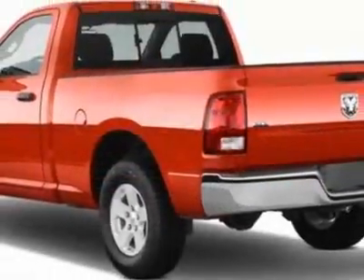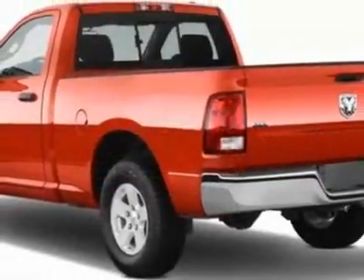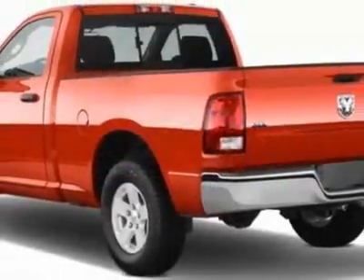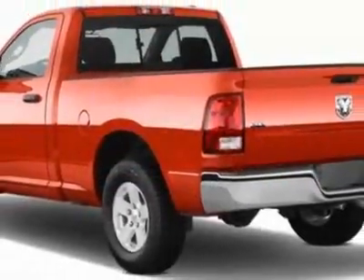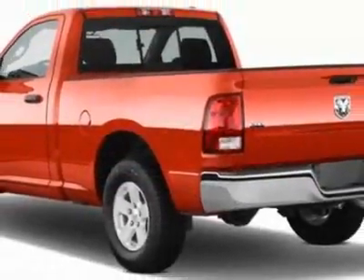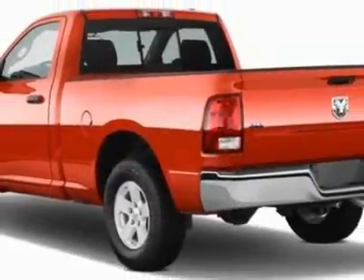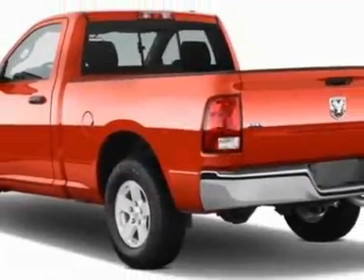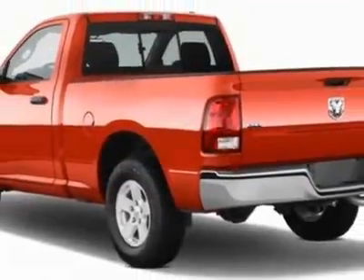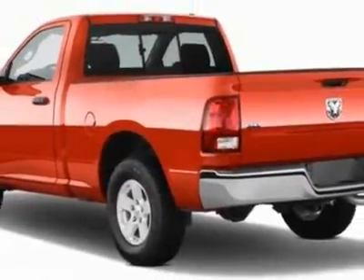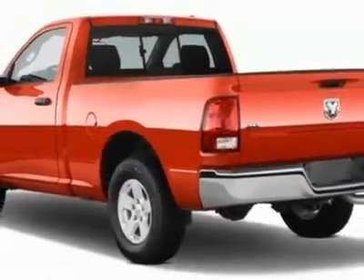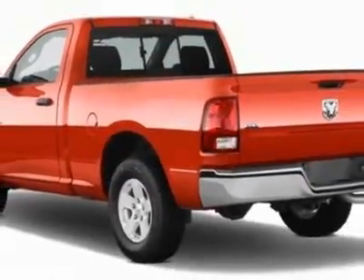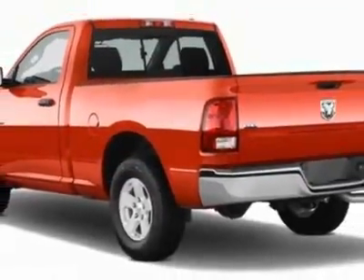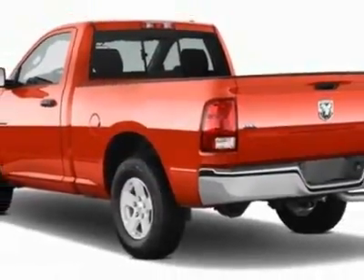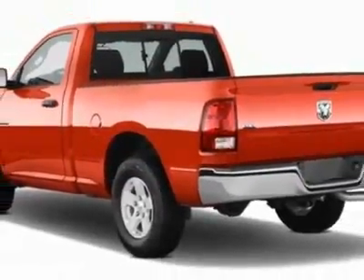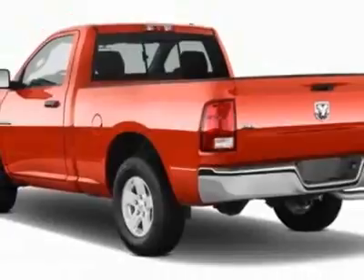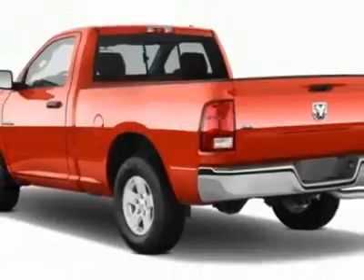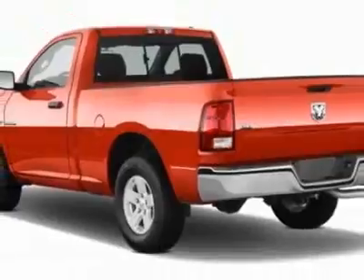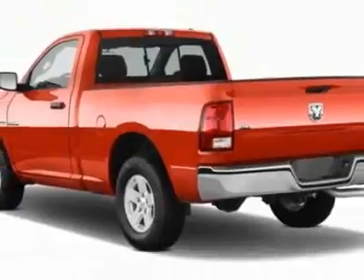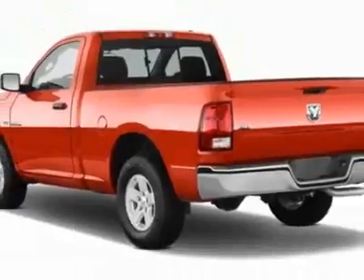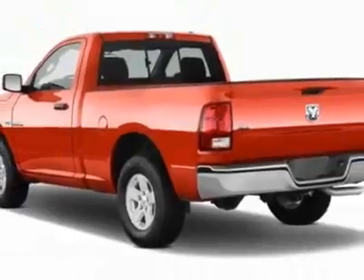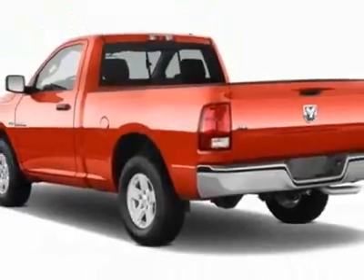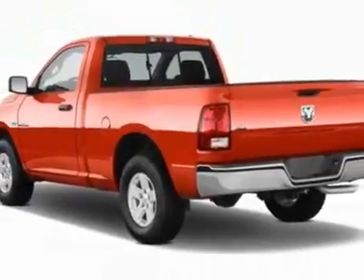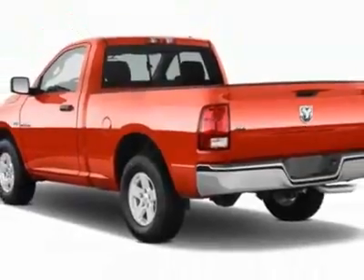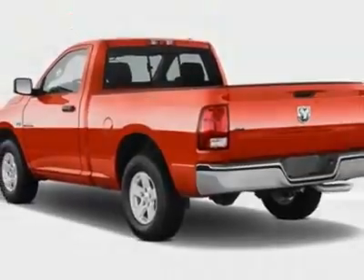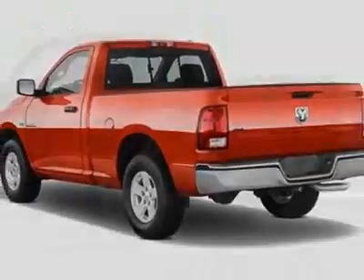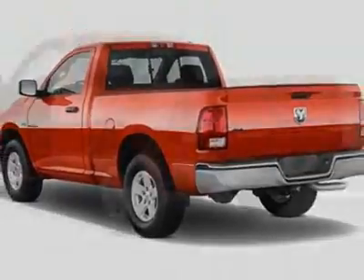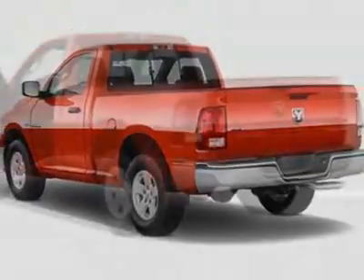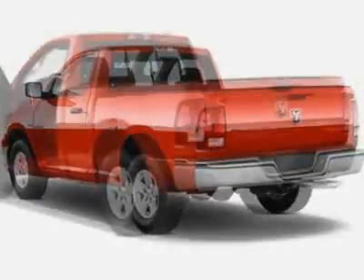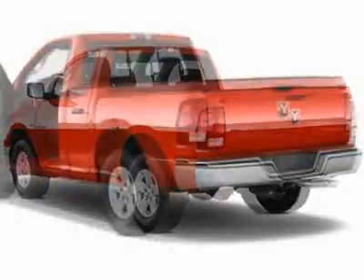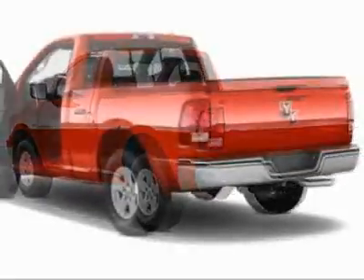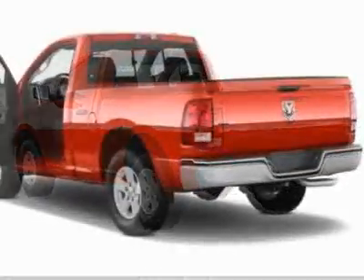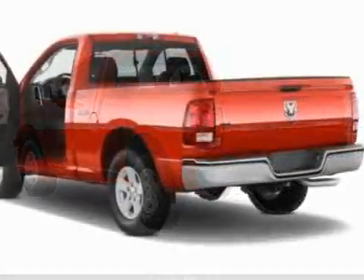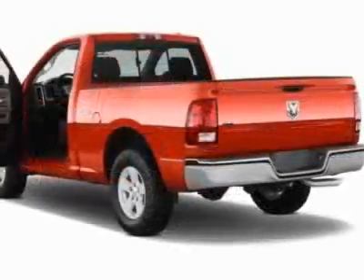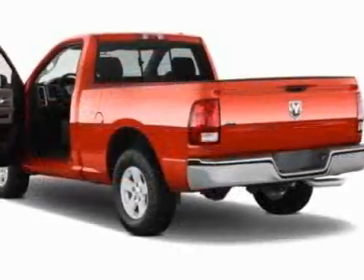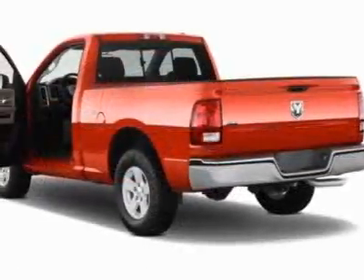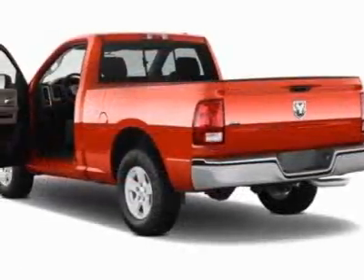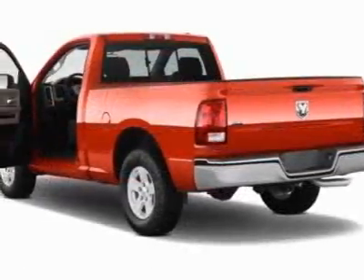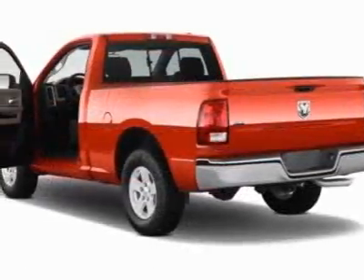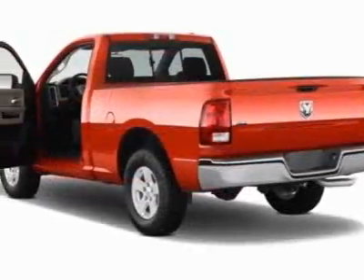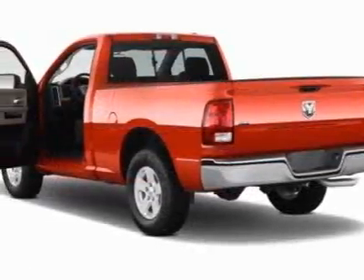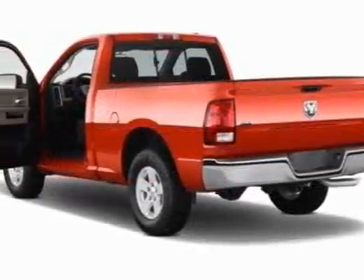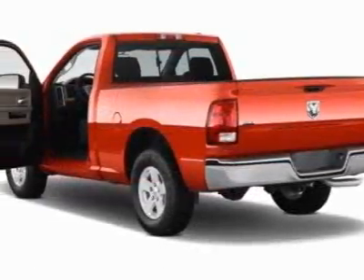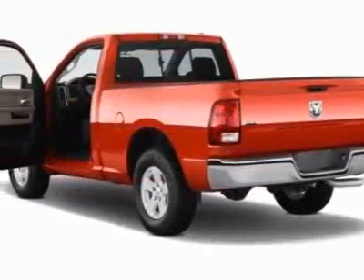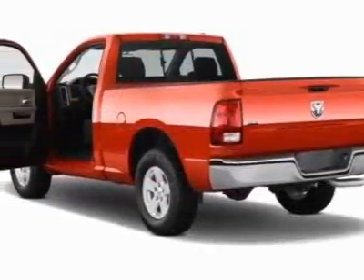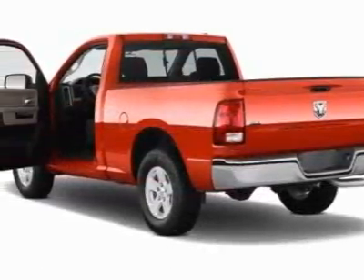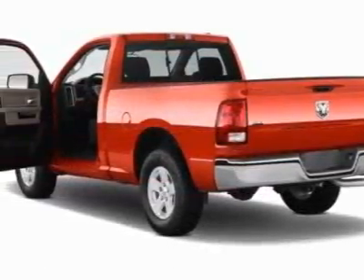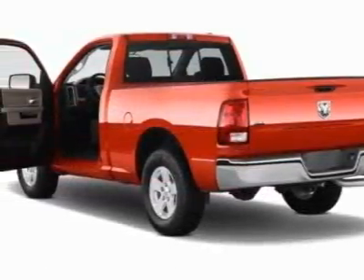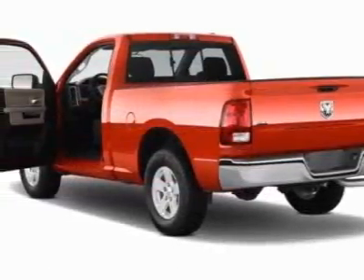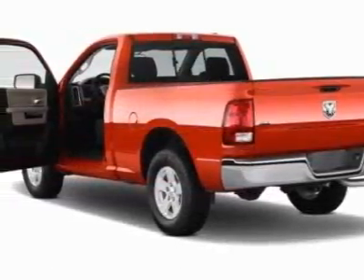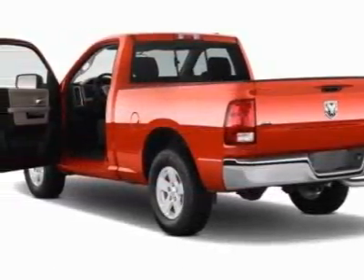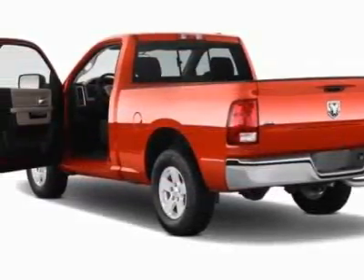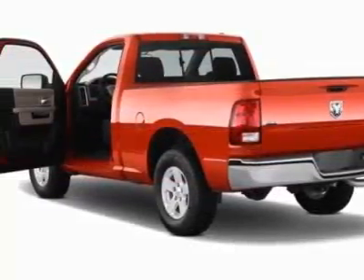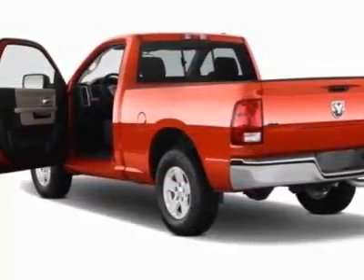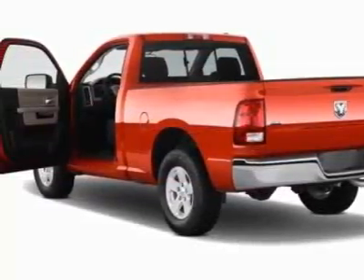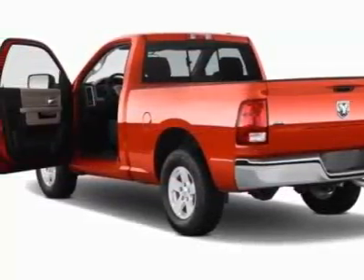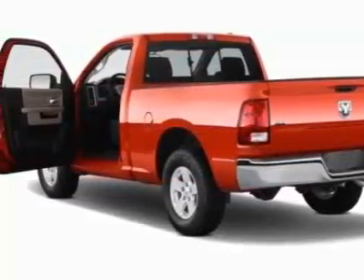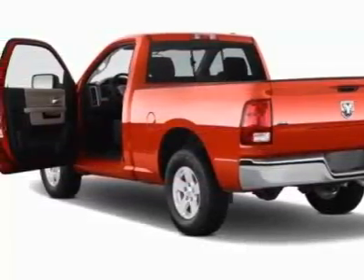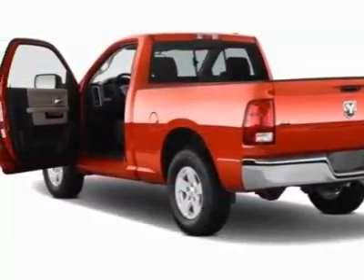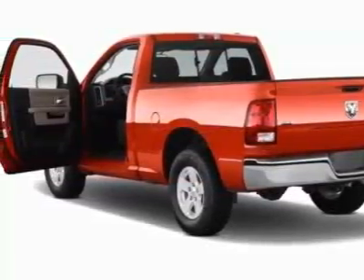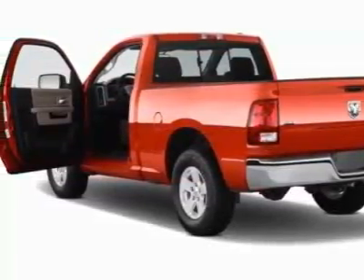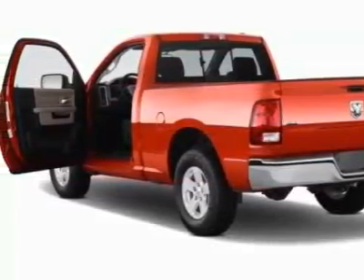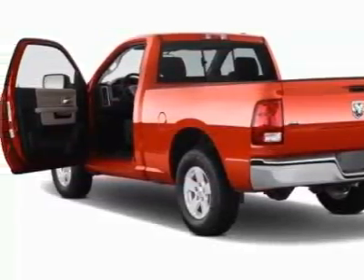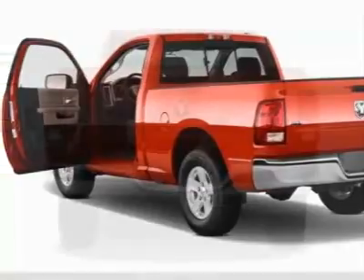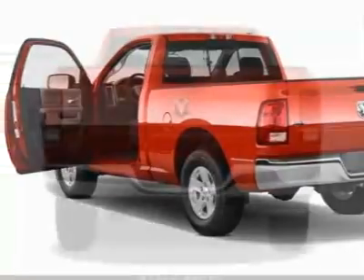This Ram 1500 boasts a 4.7 liter engine and has an automatic transmission.